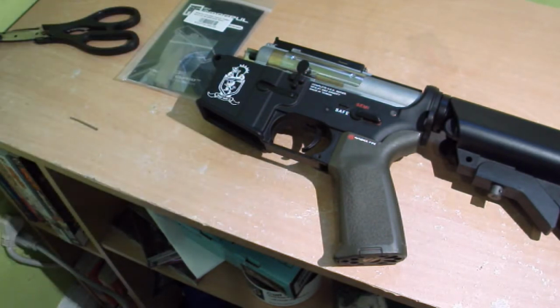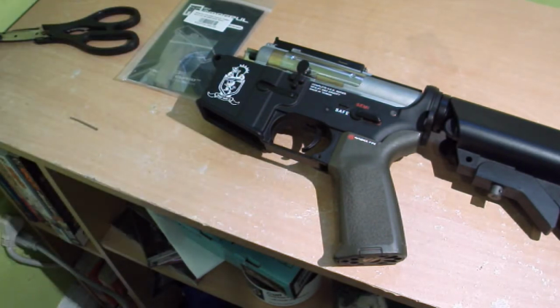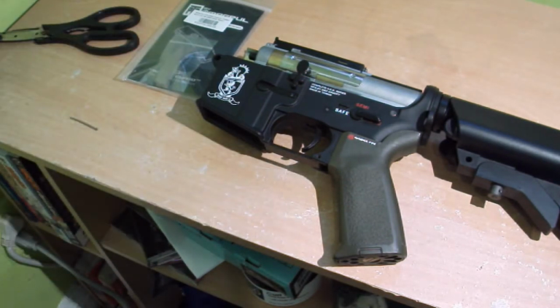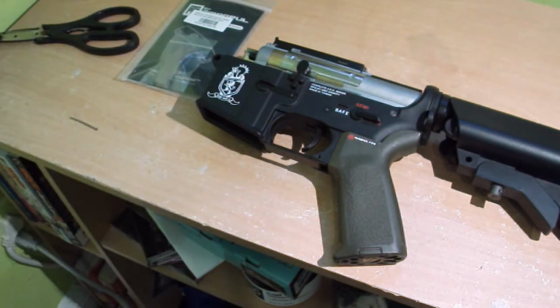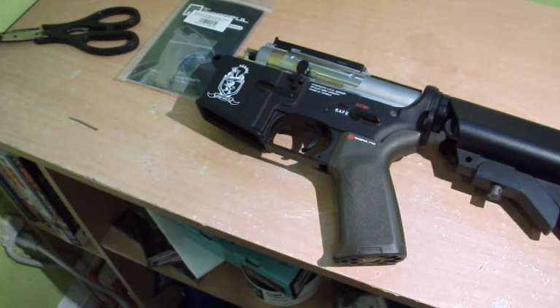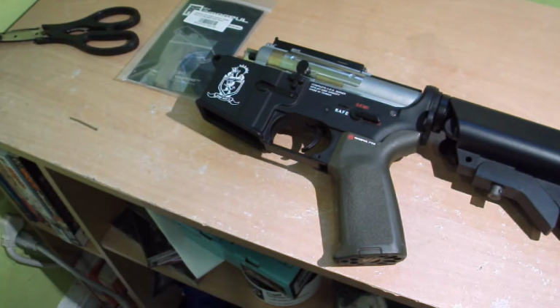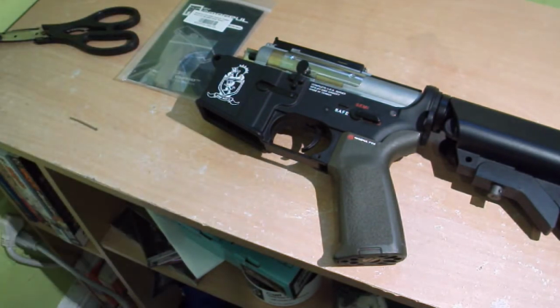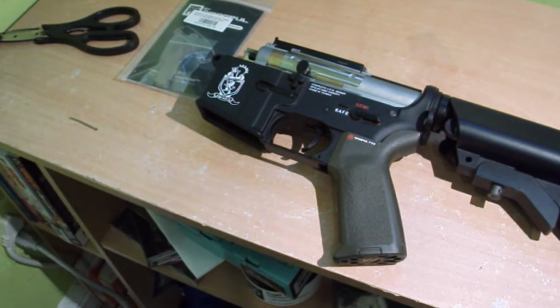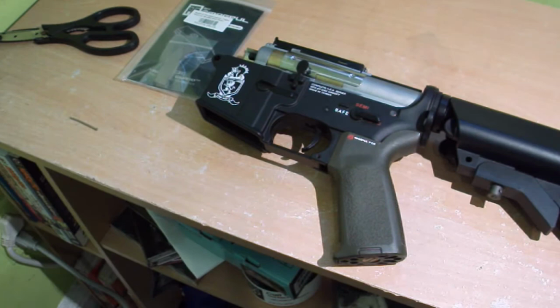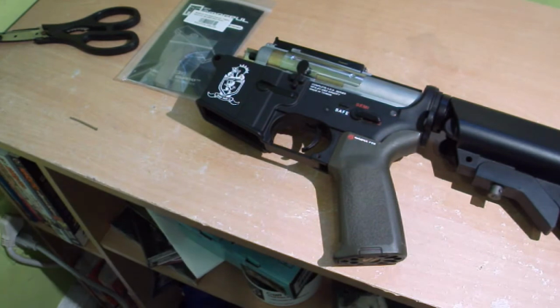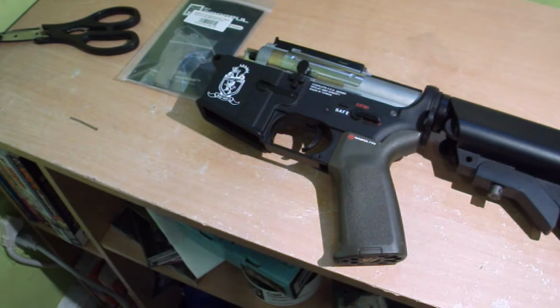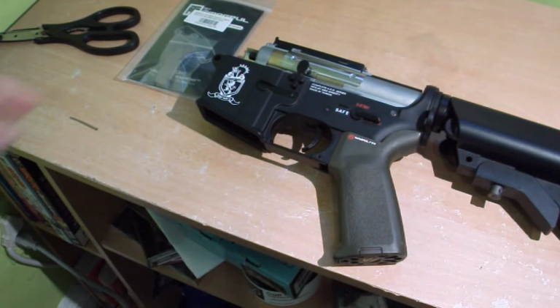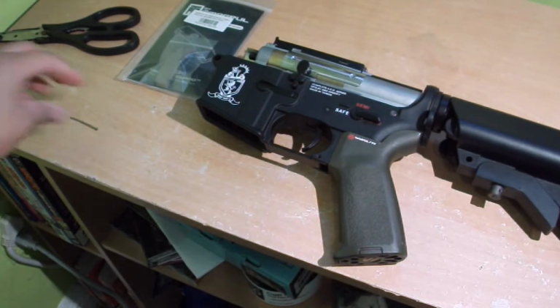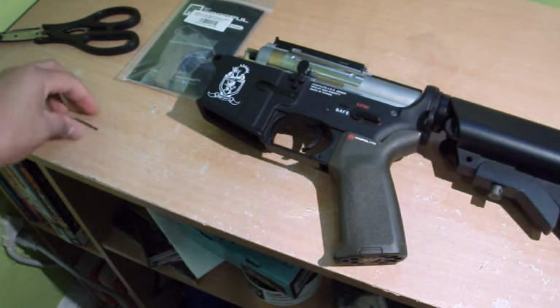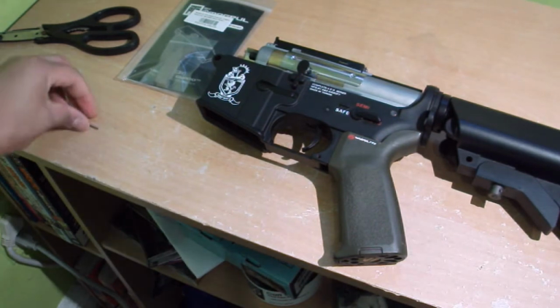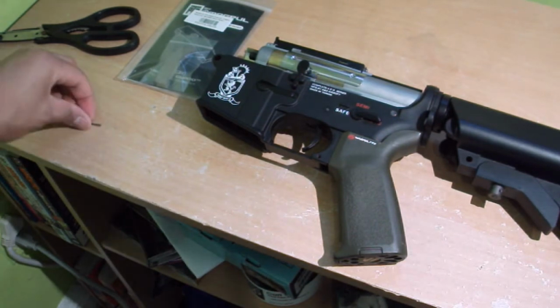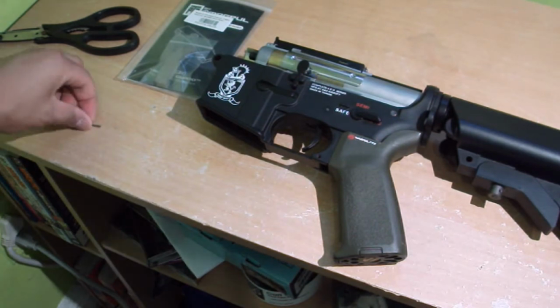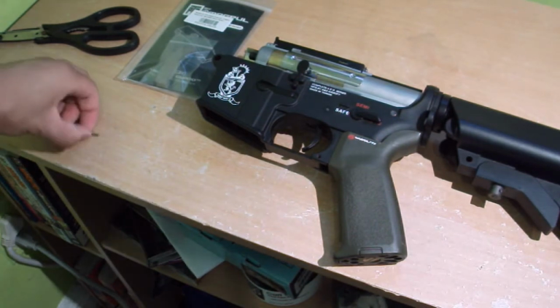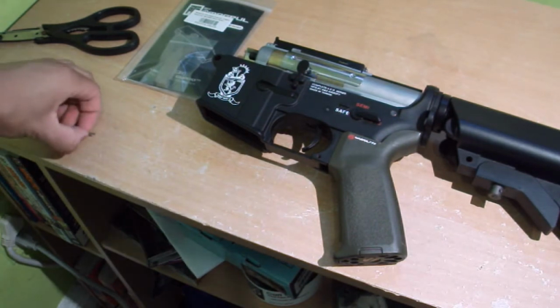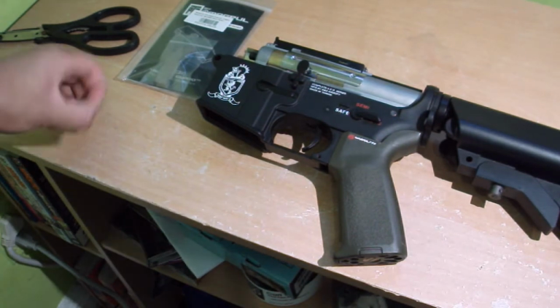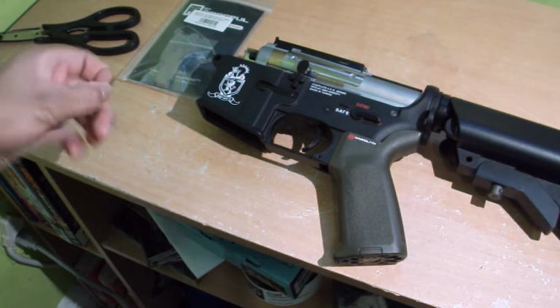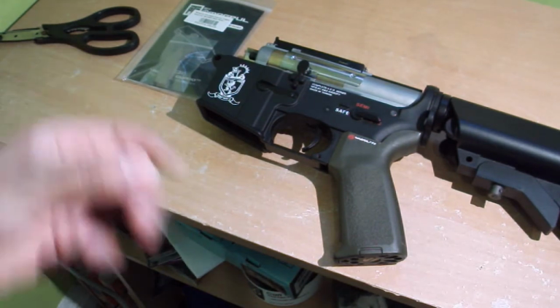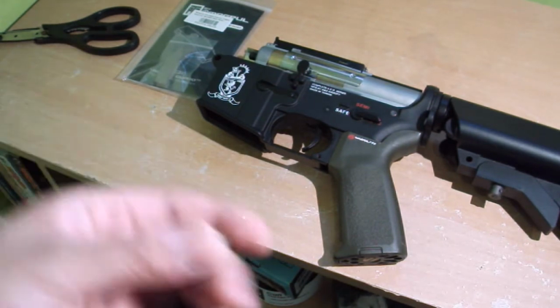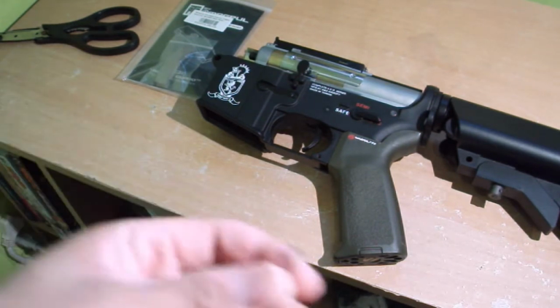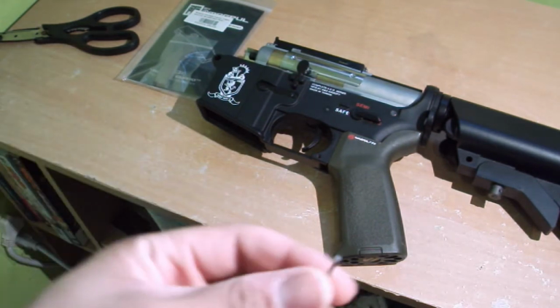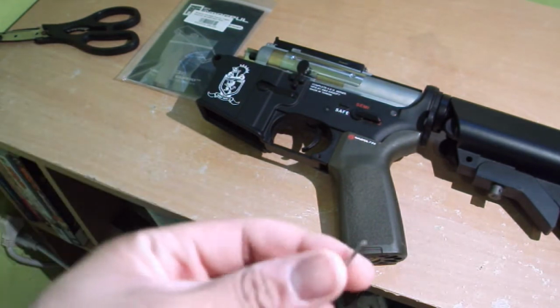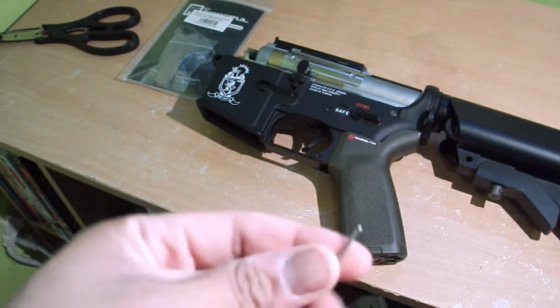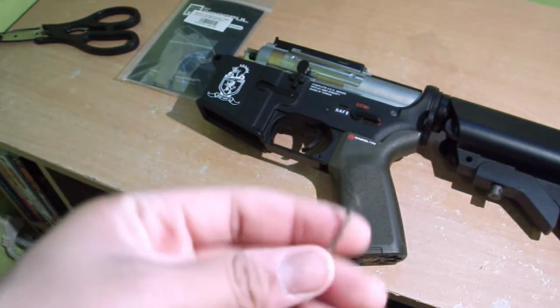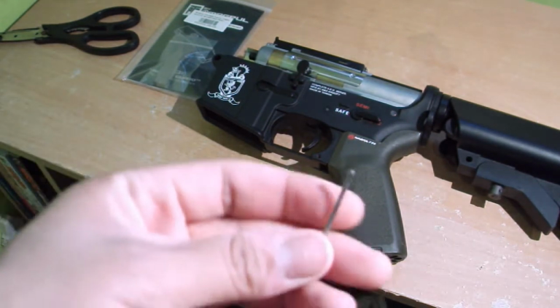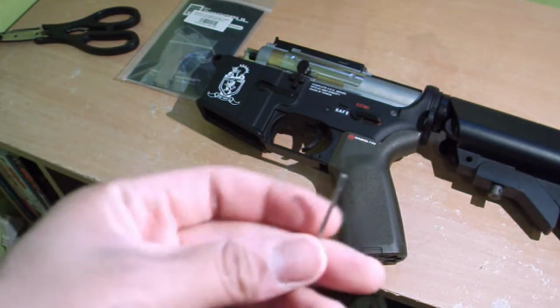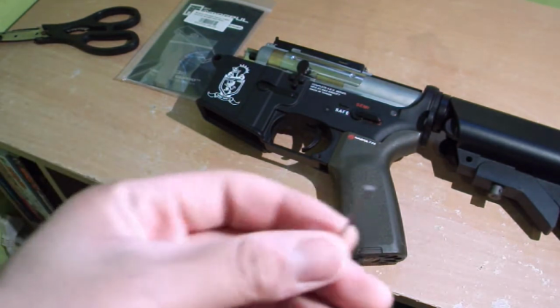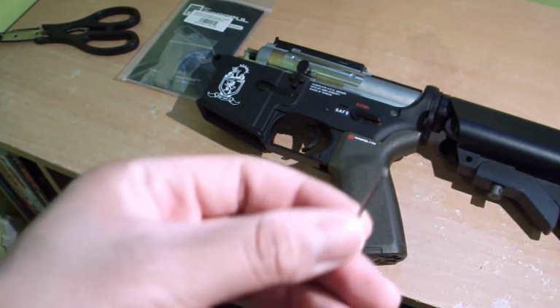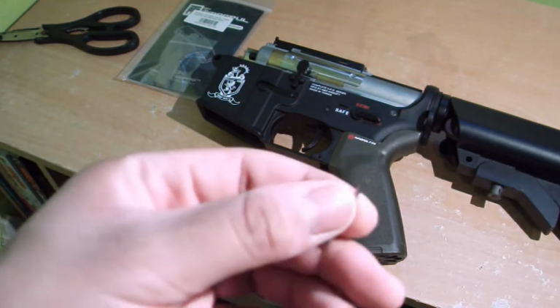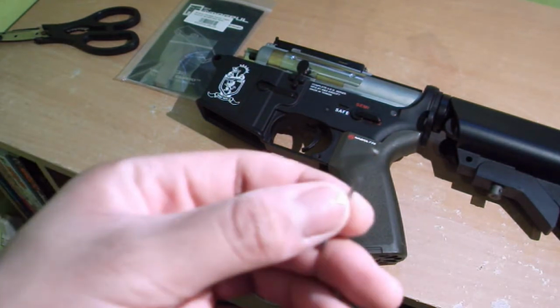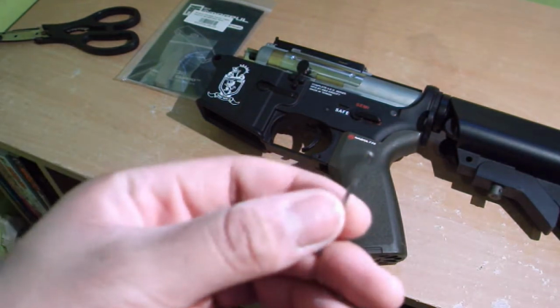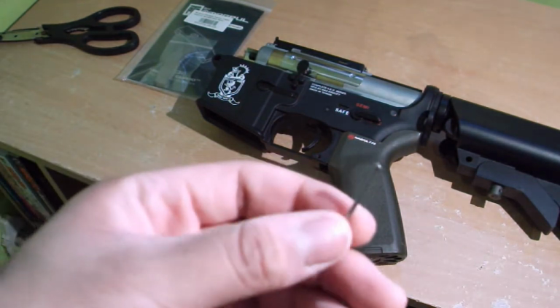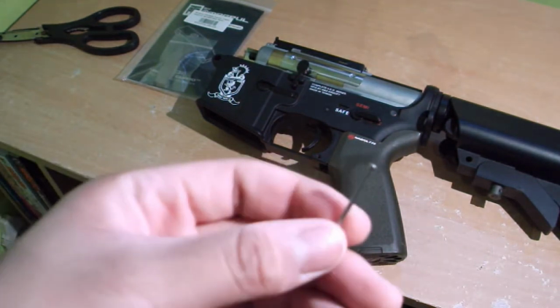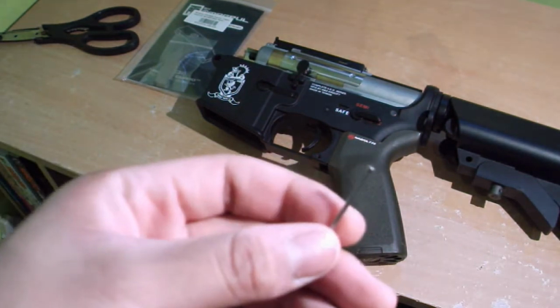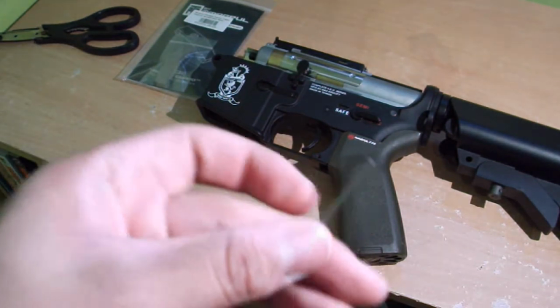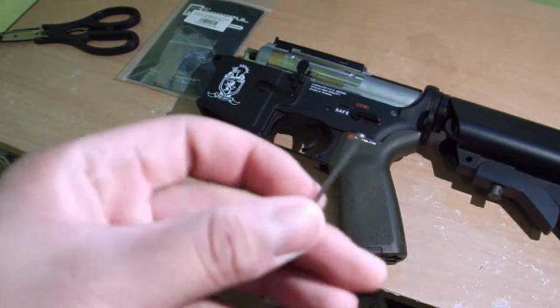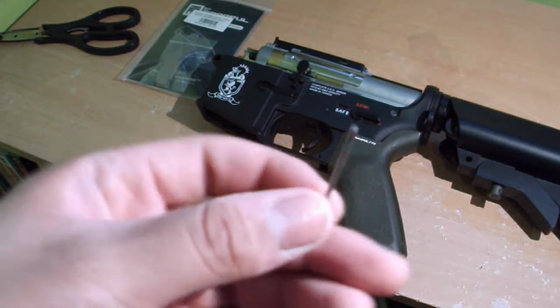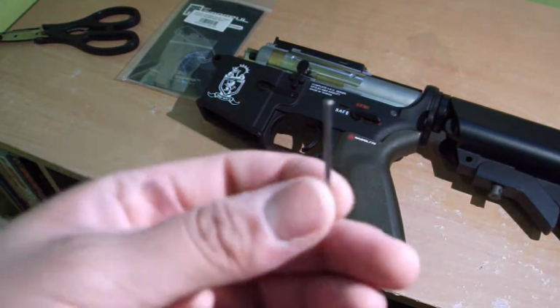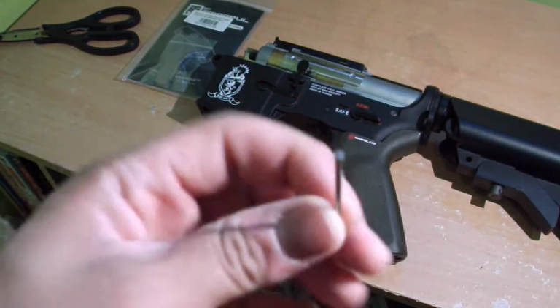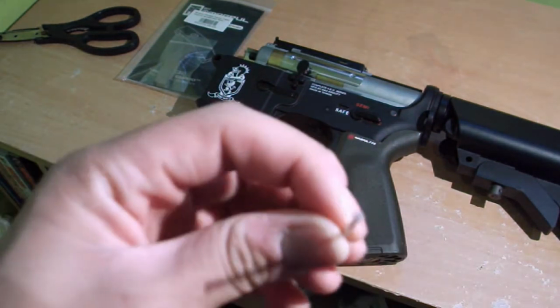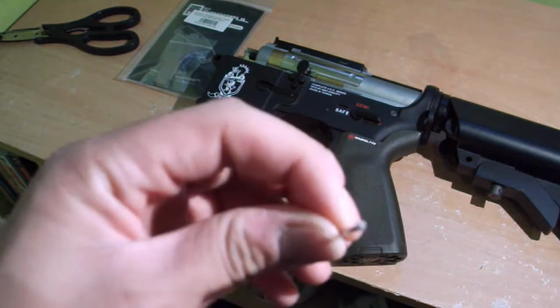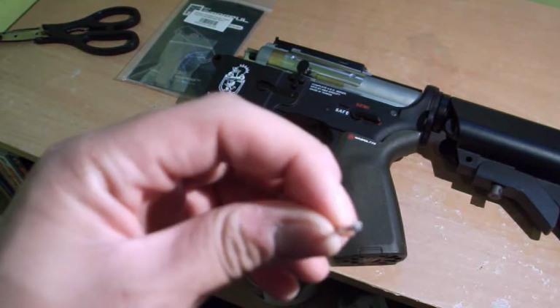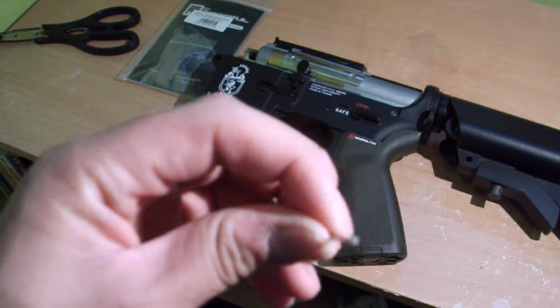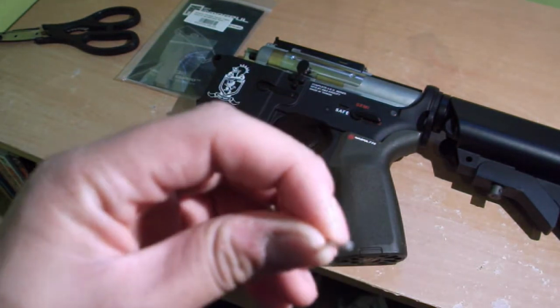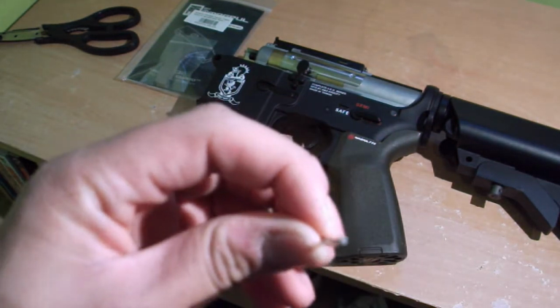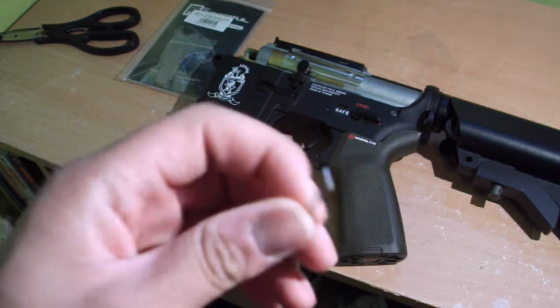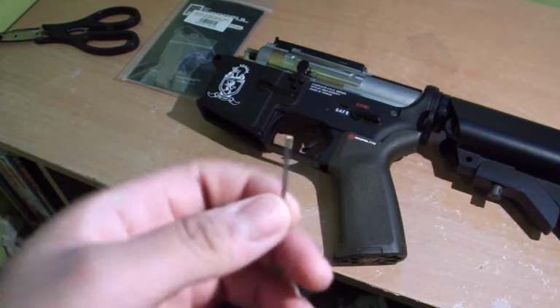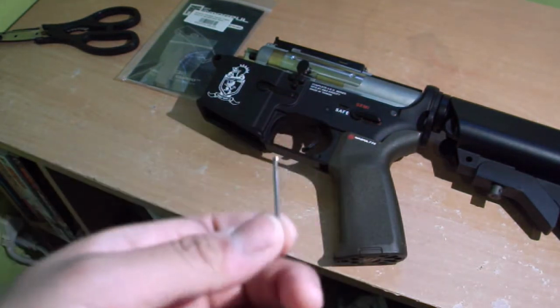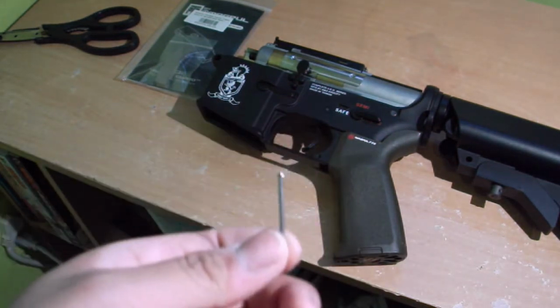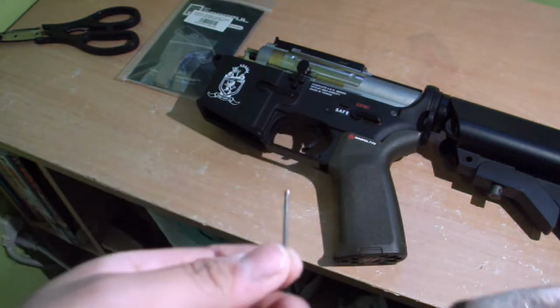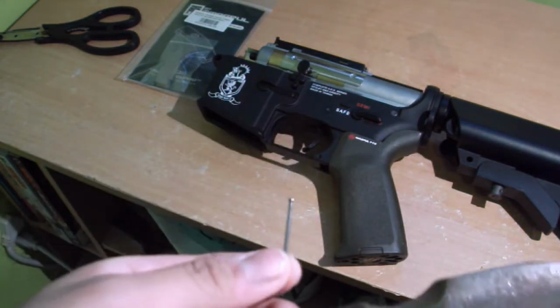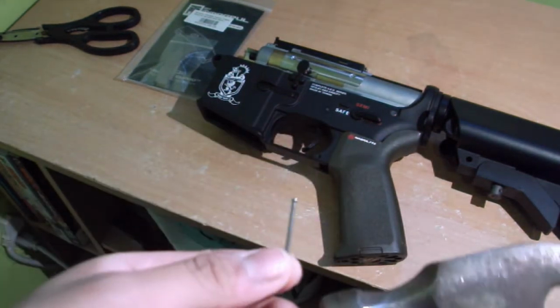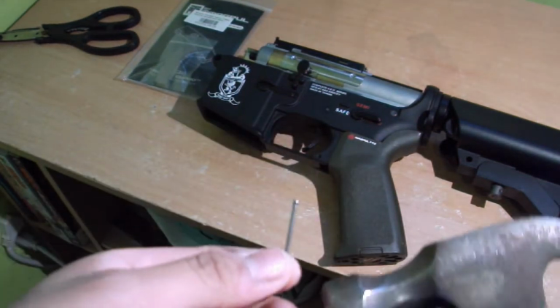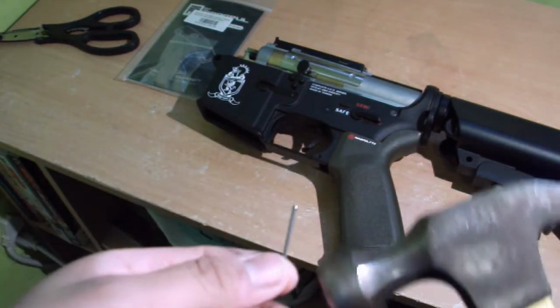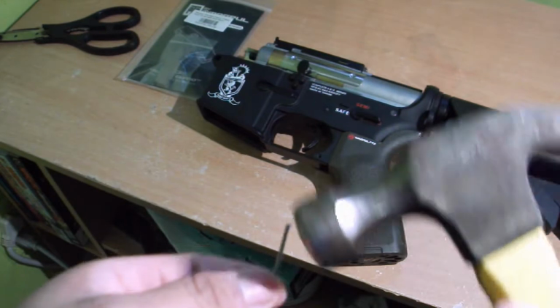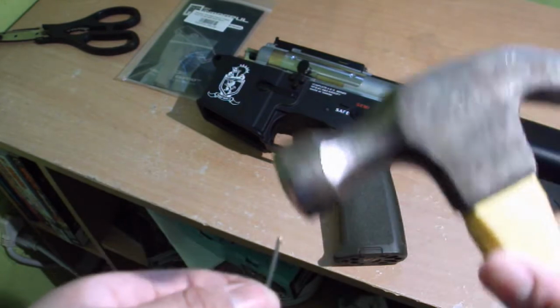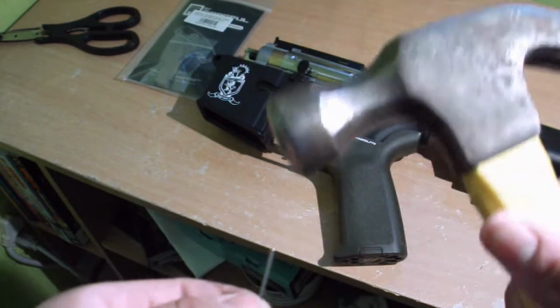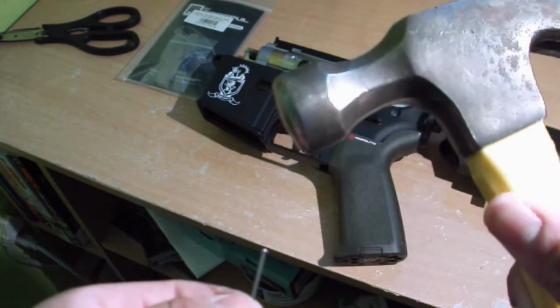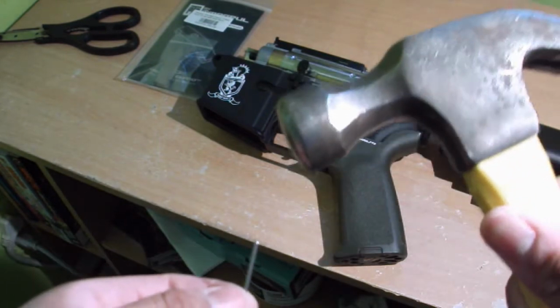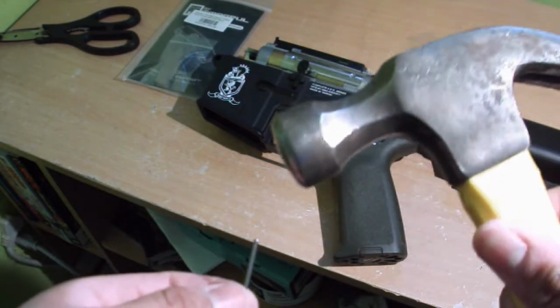You're going to need two tools: some type of punch — I'm using a very small nail — and a hammer.